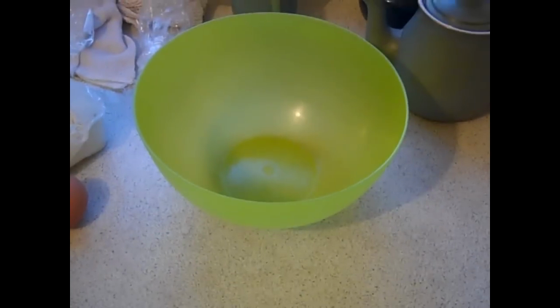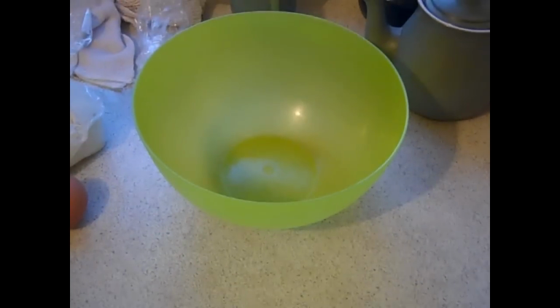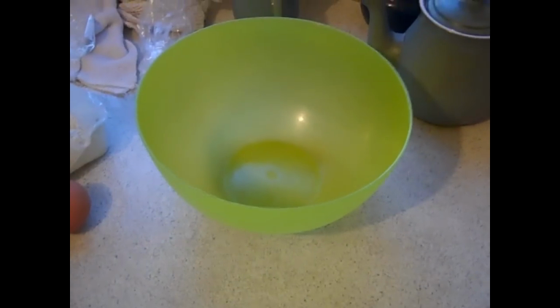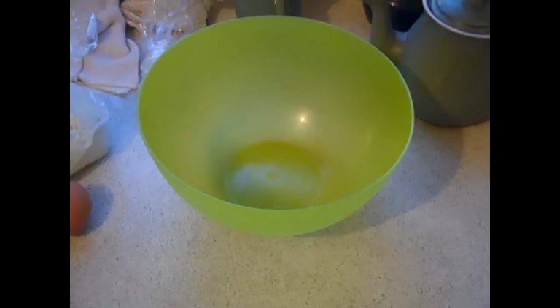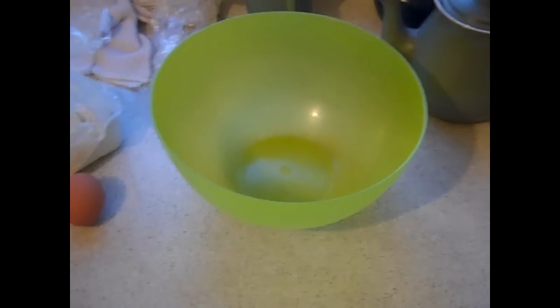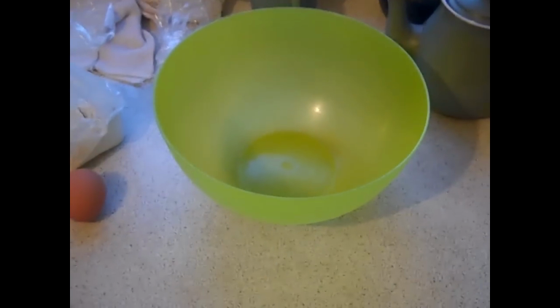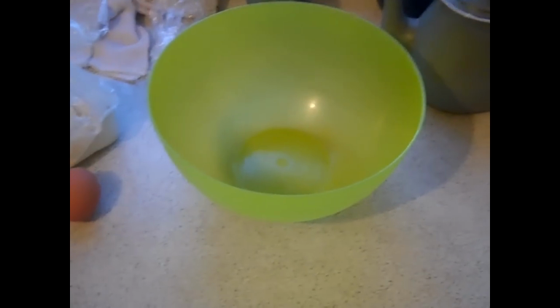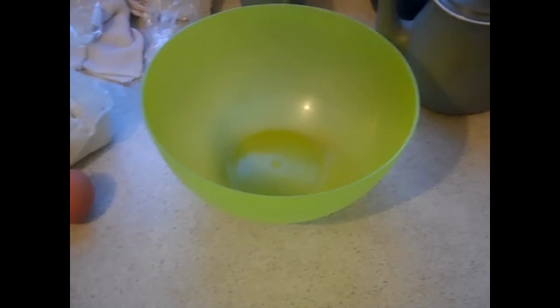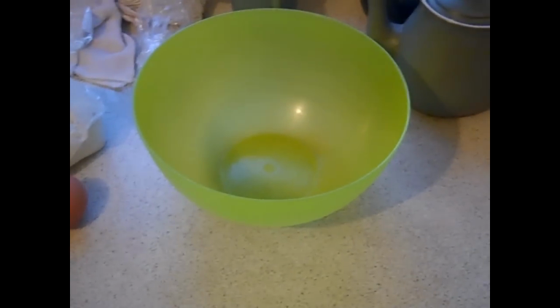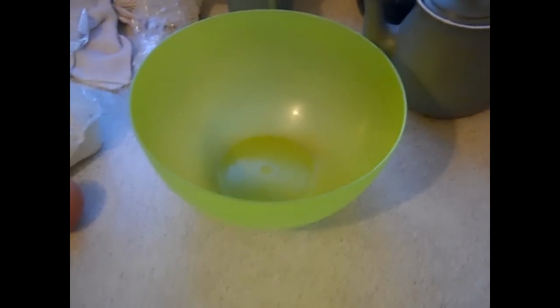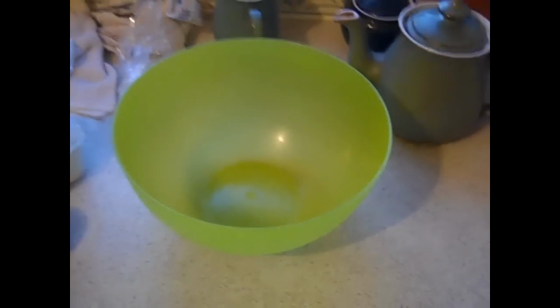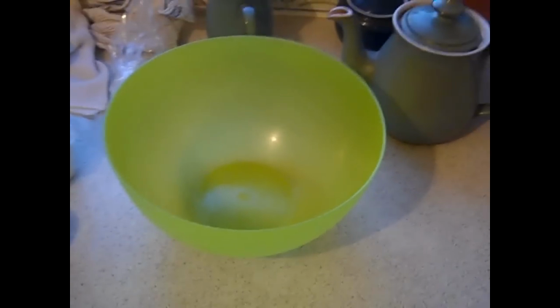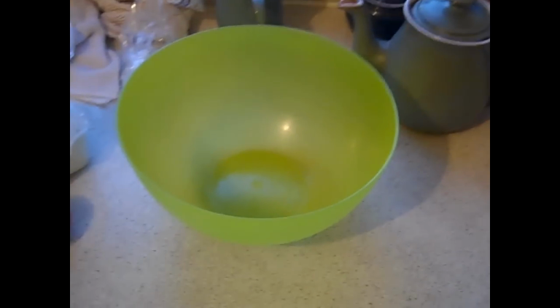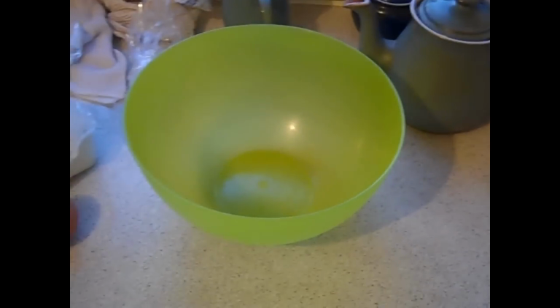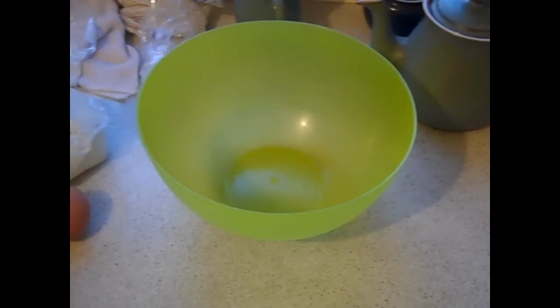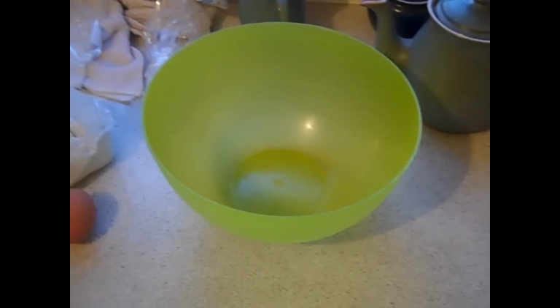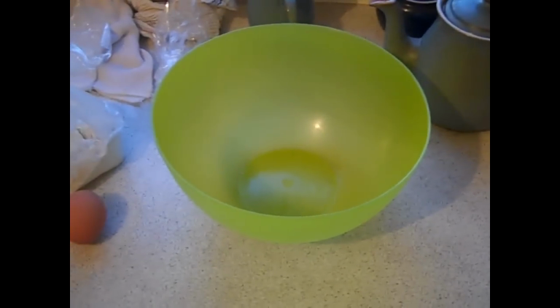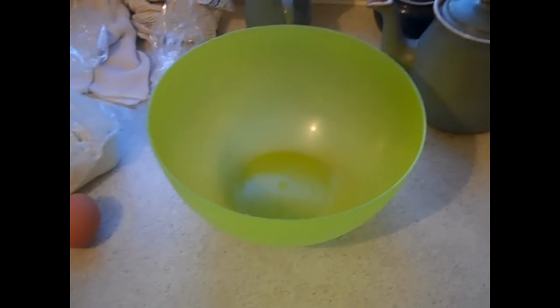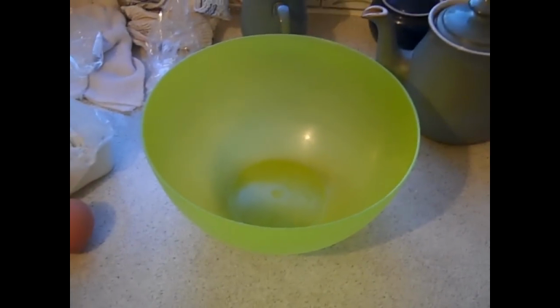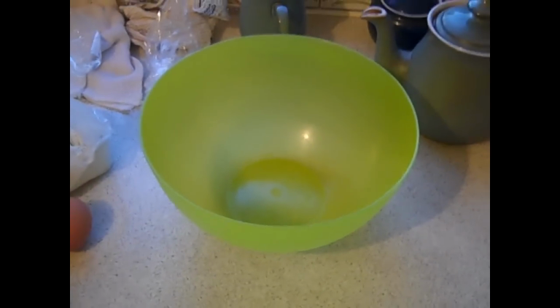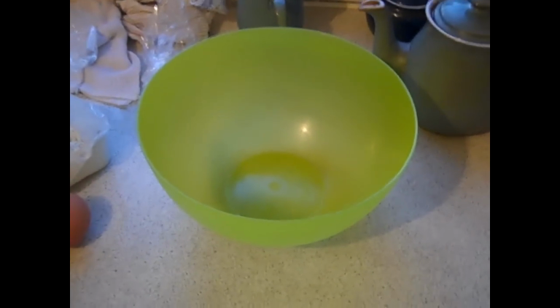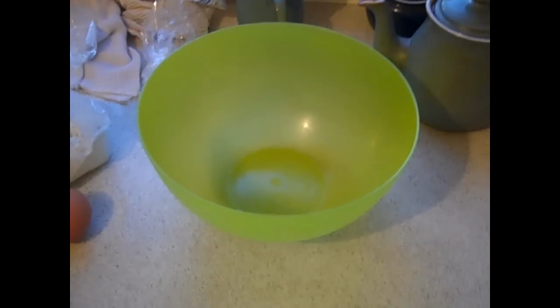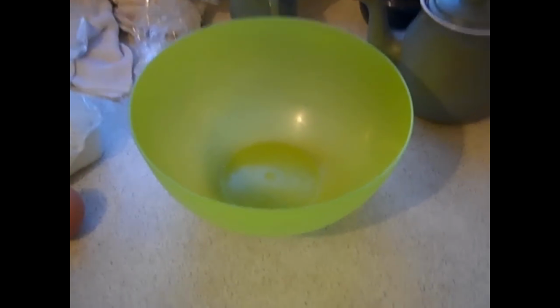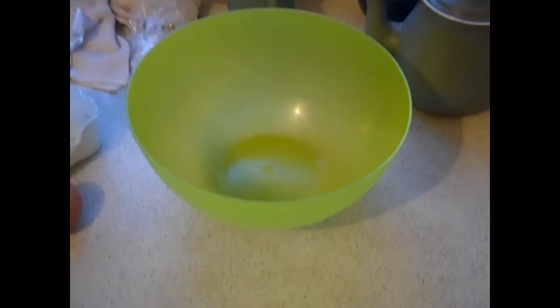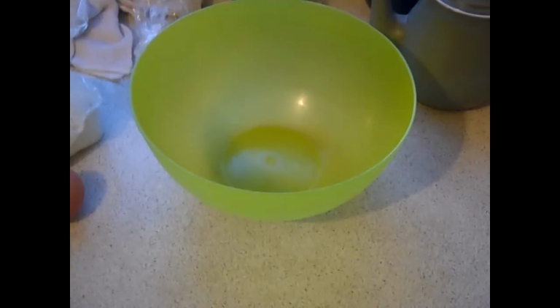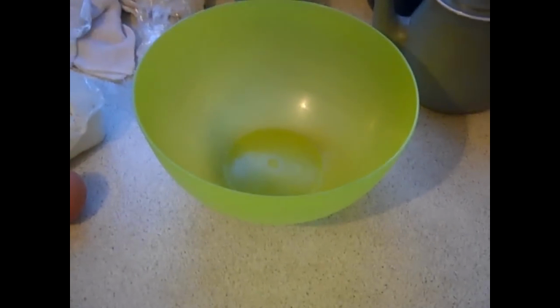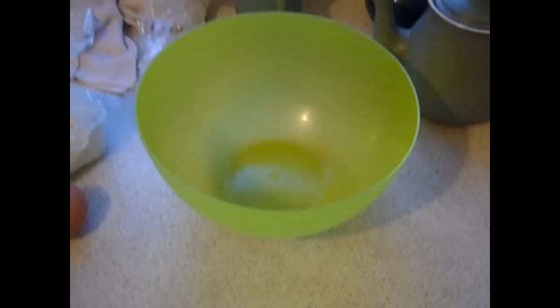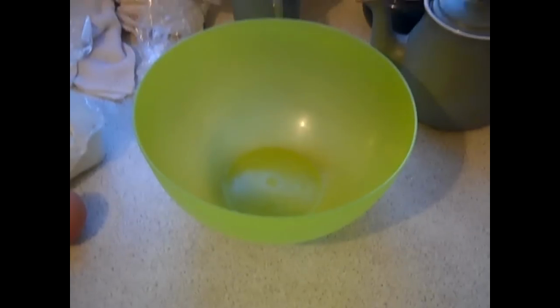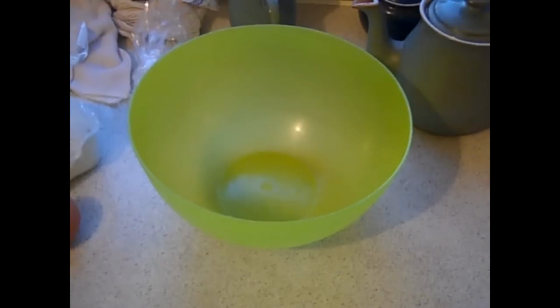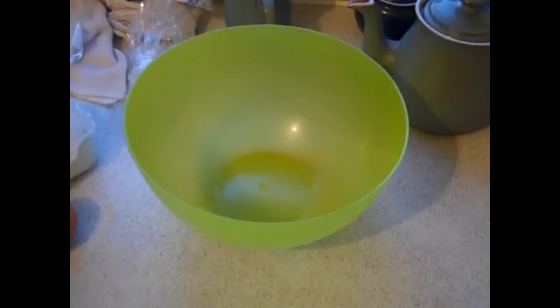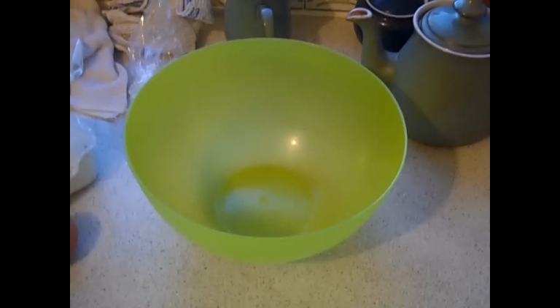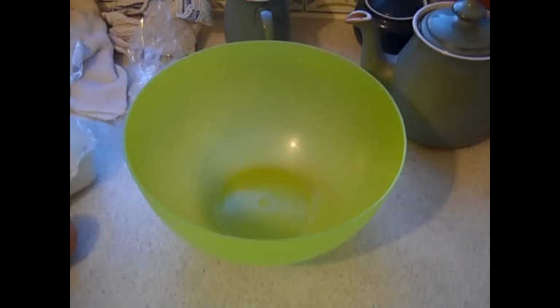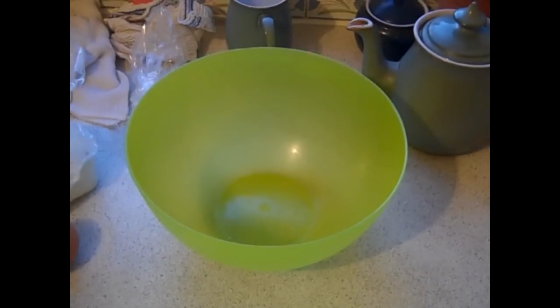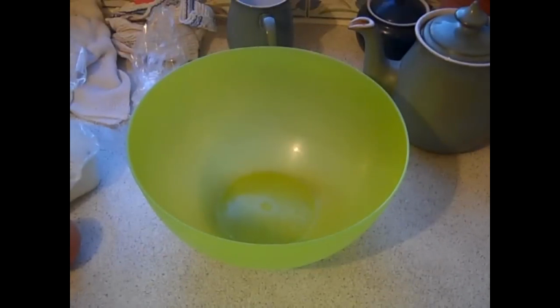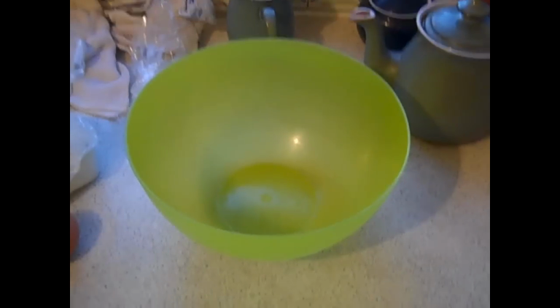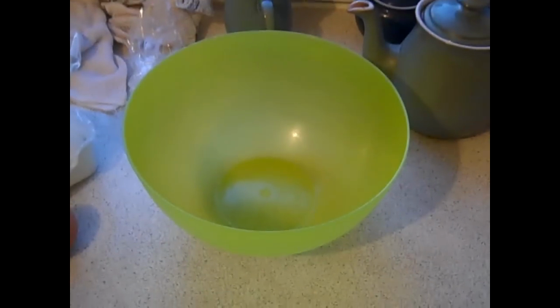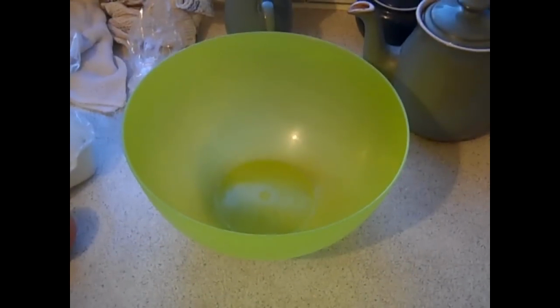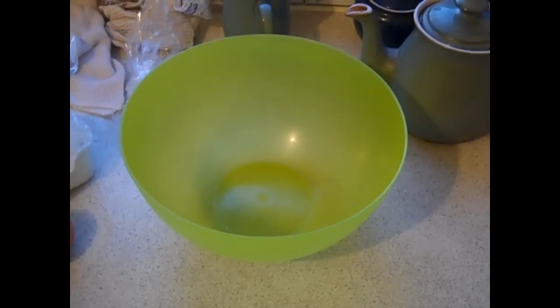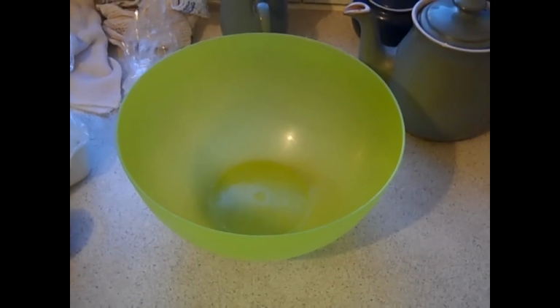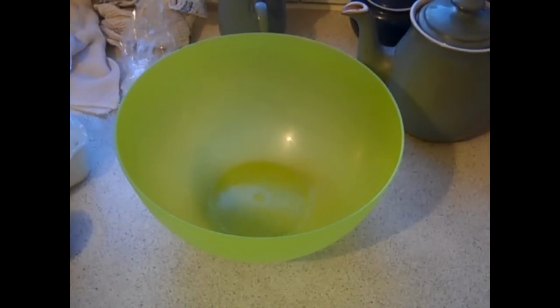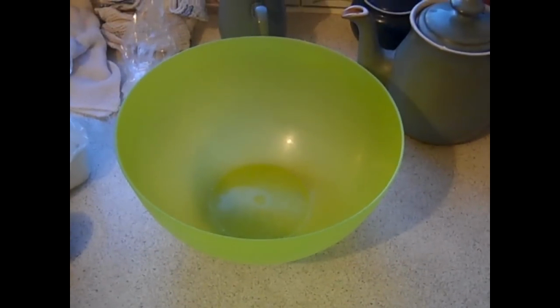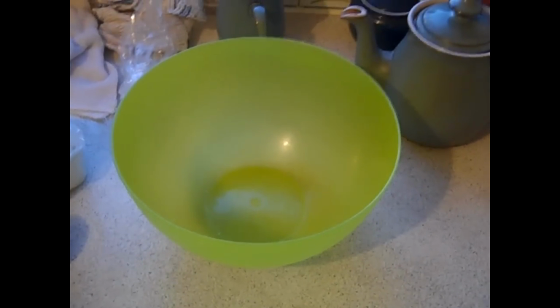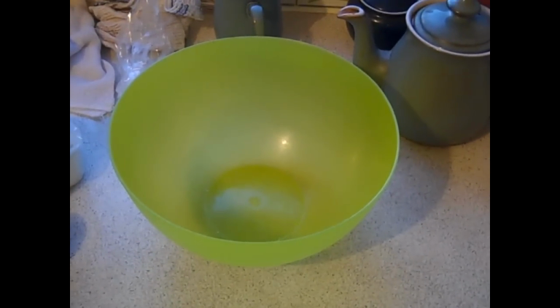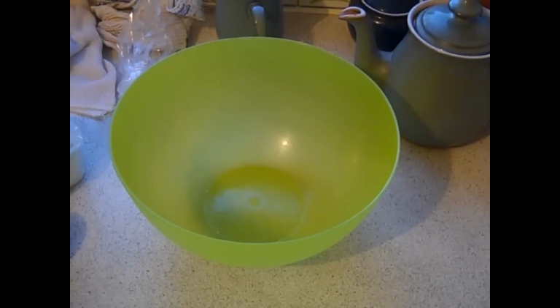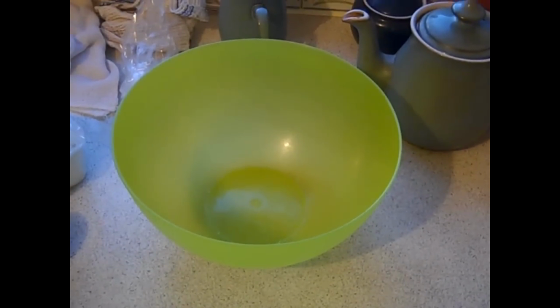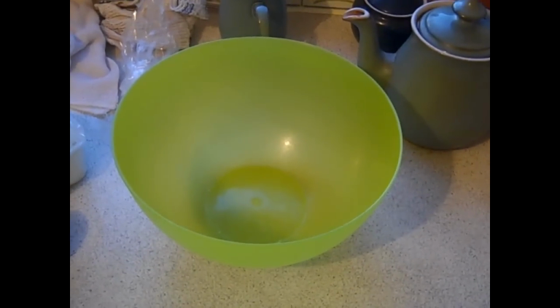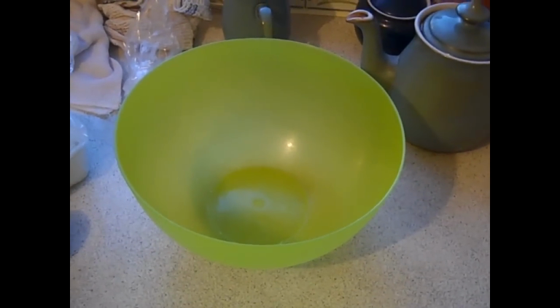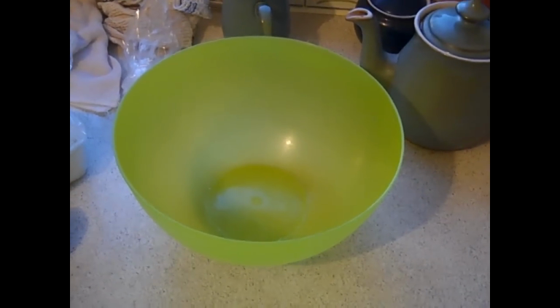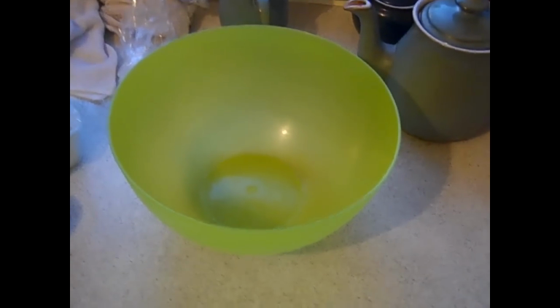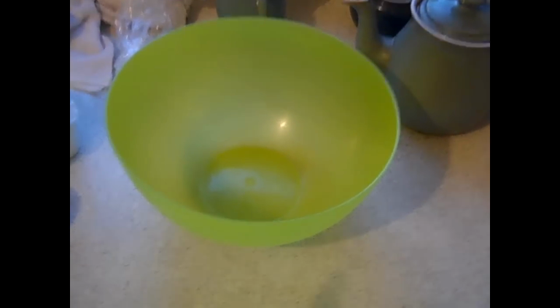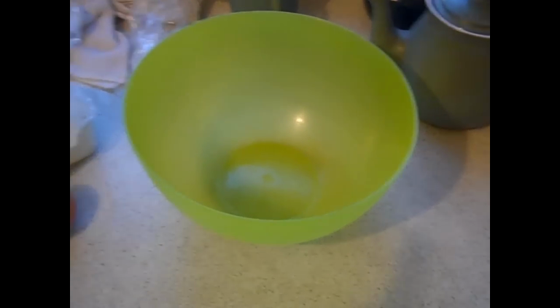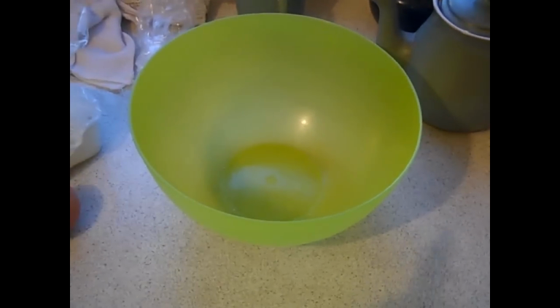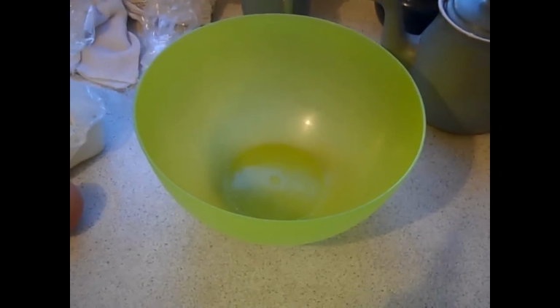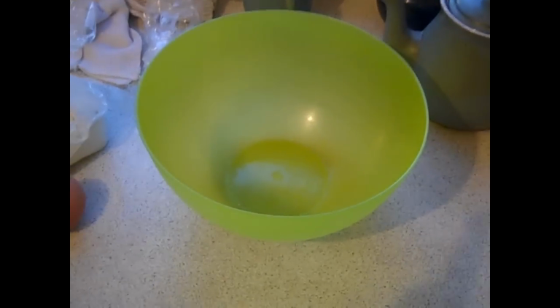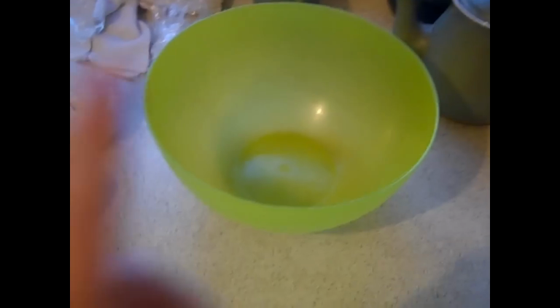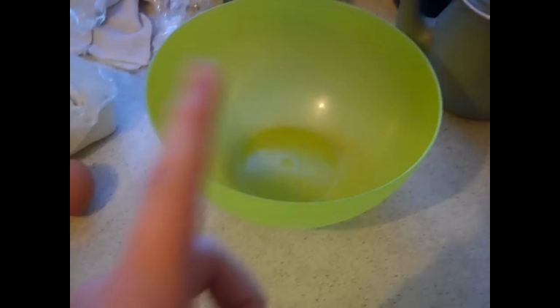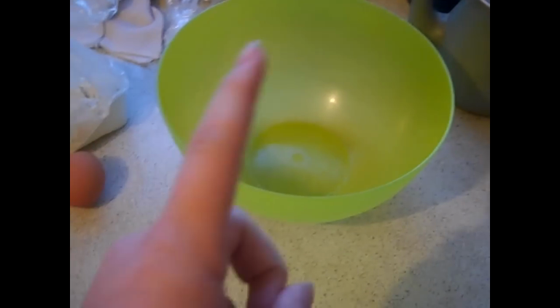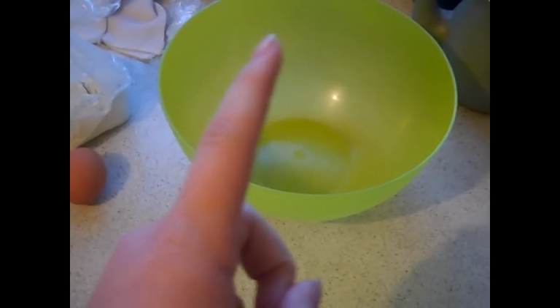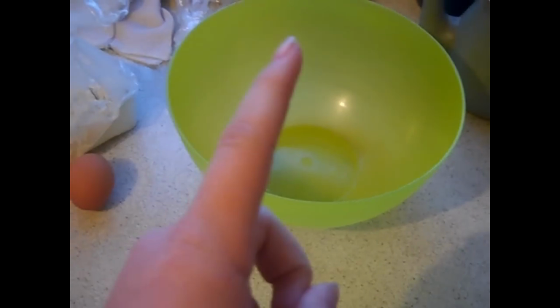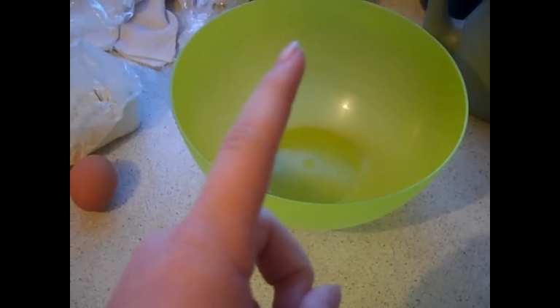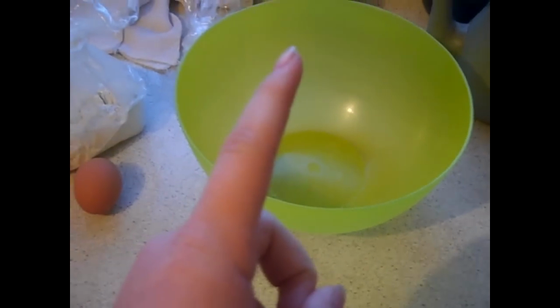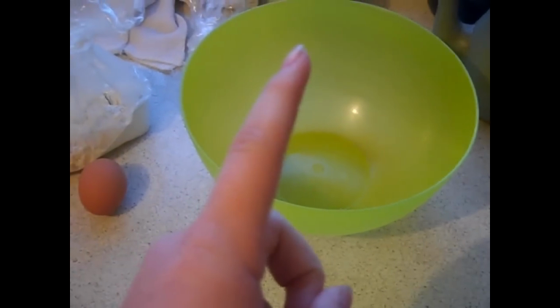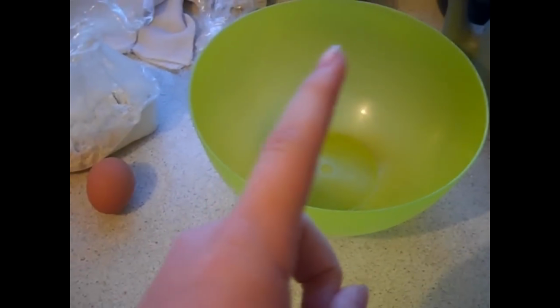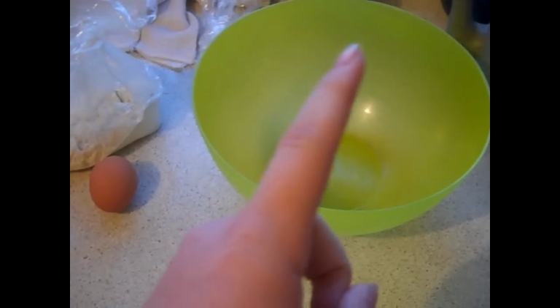Hi guys, Mr. Ginch here. Today I'm going to teach you how to make the perfect pancakes. First of all, your ingredients.